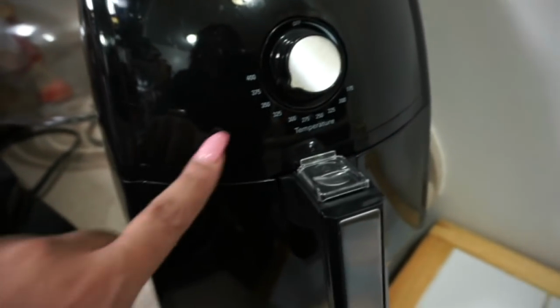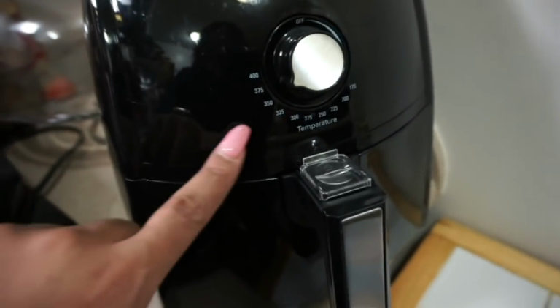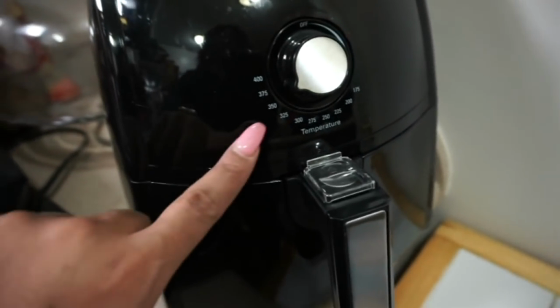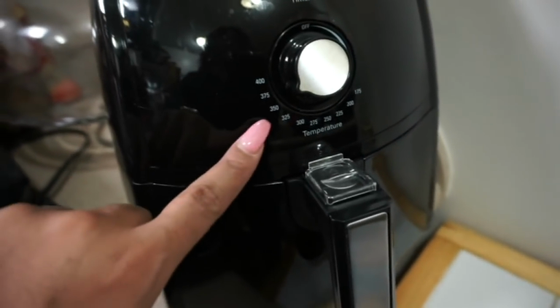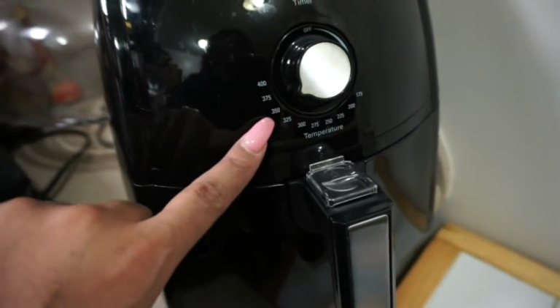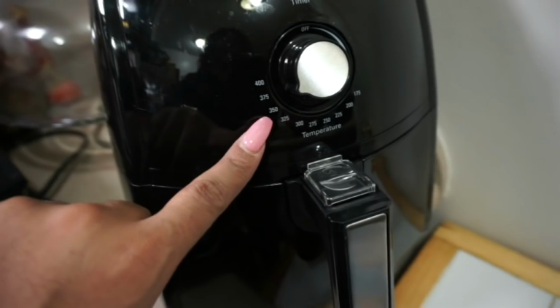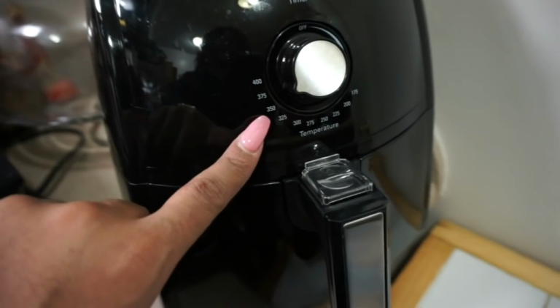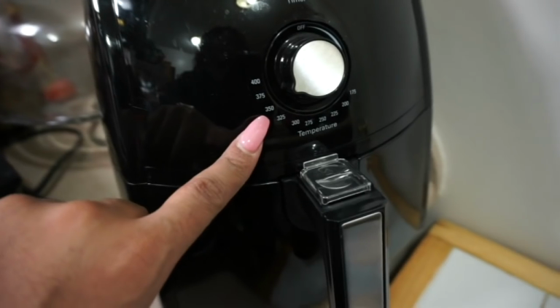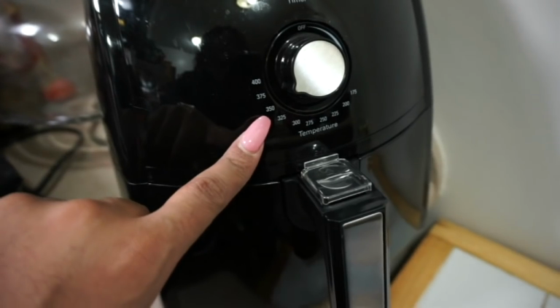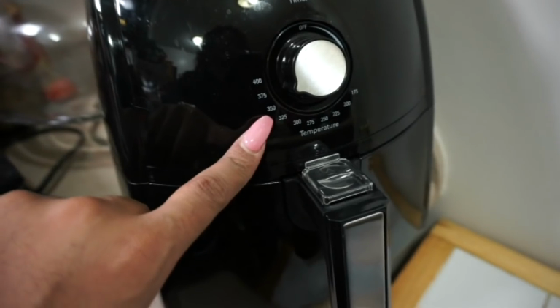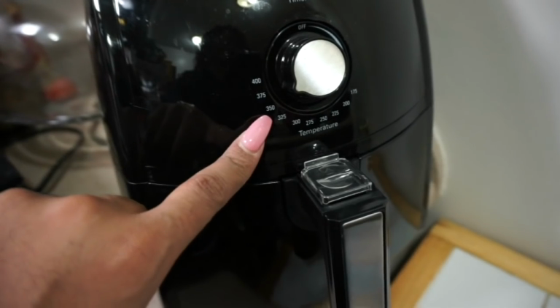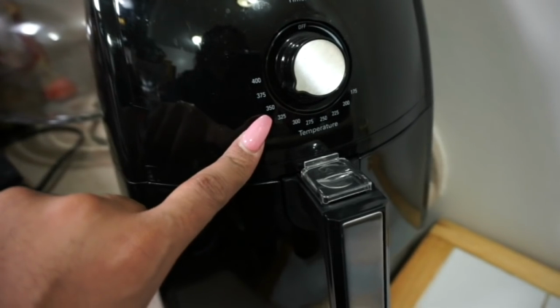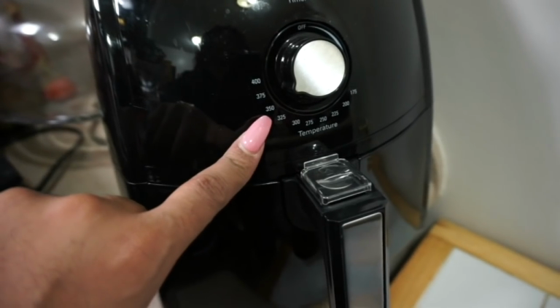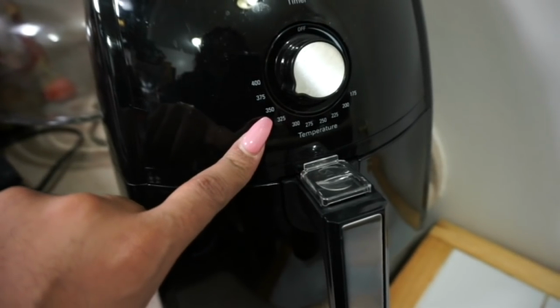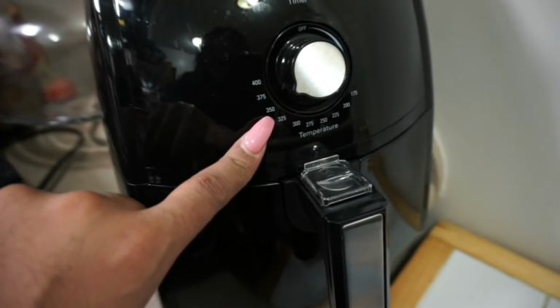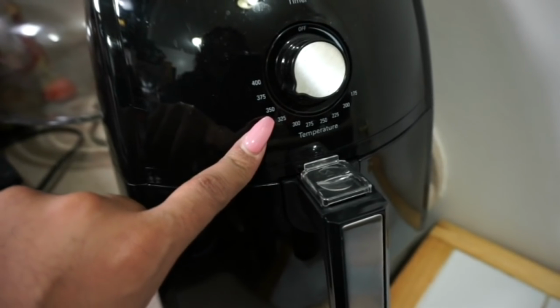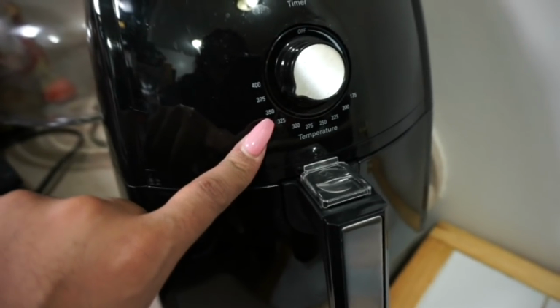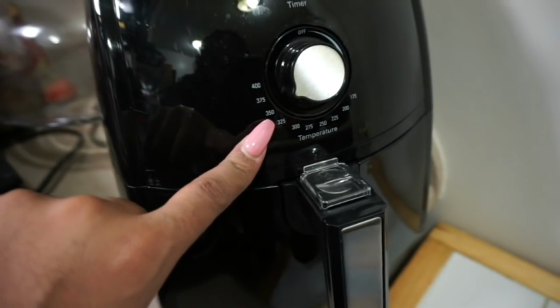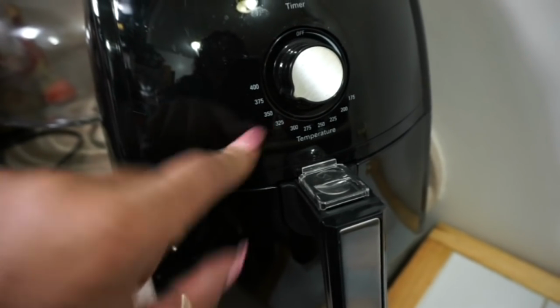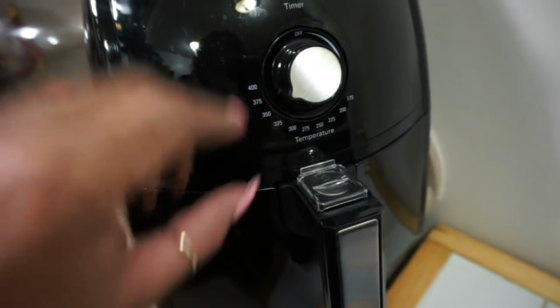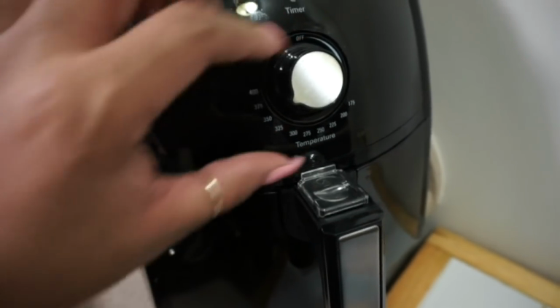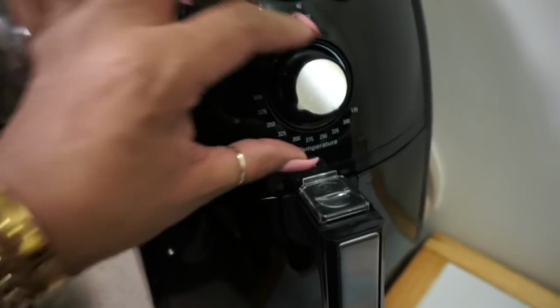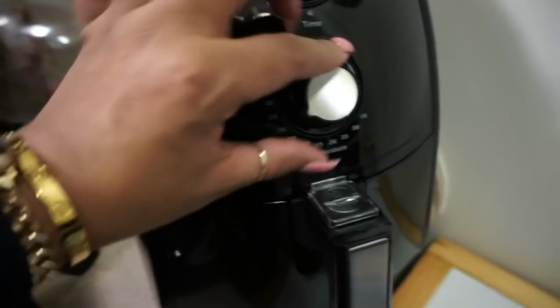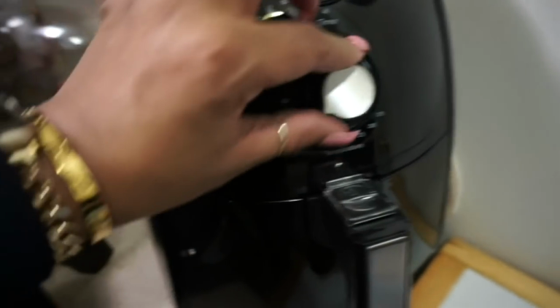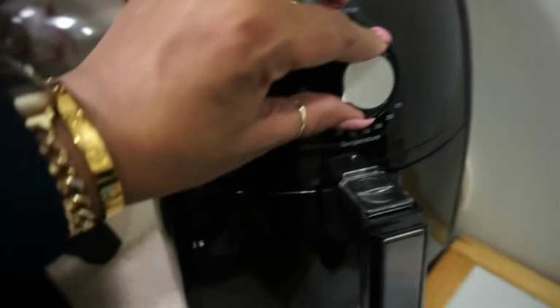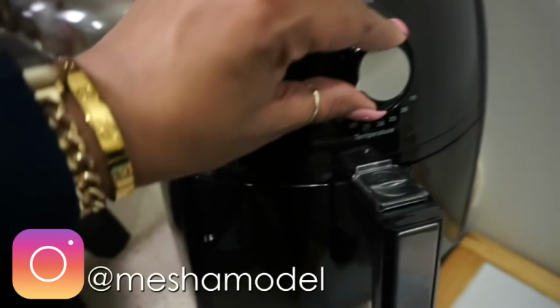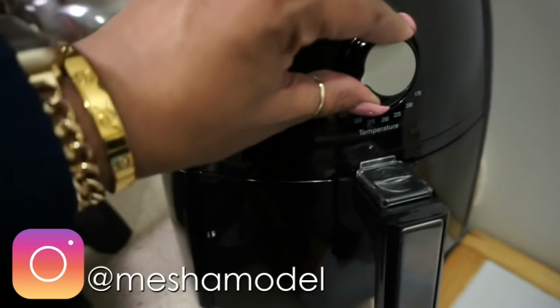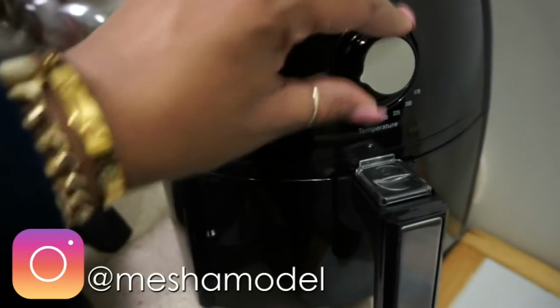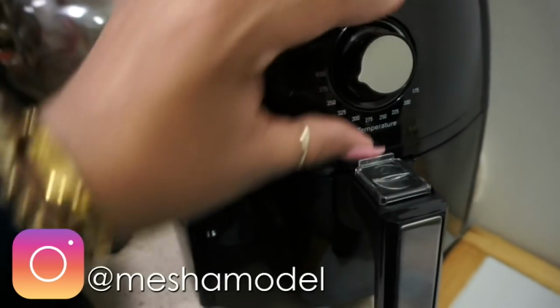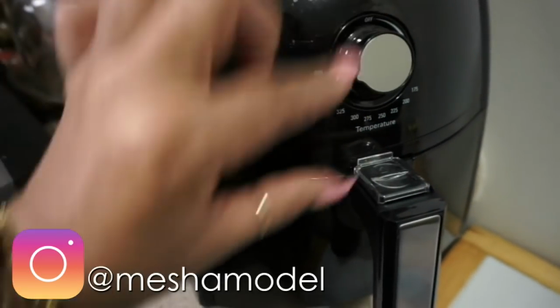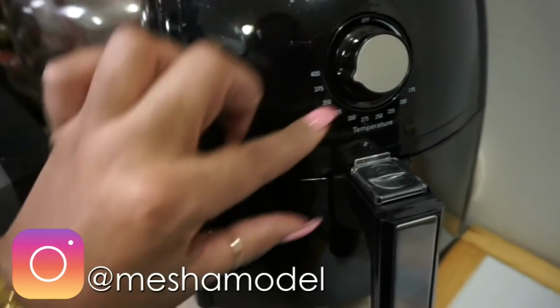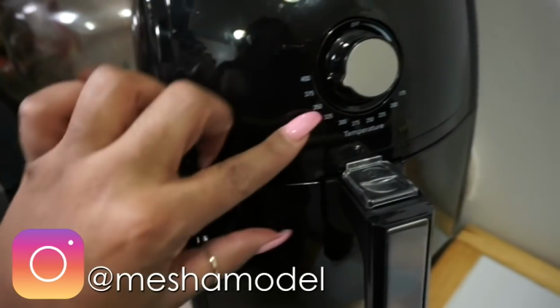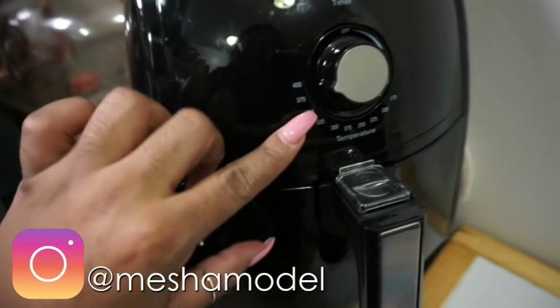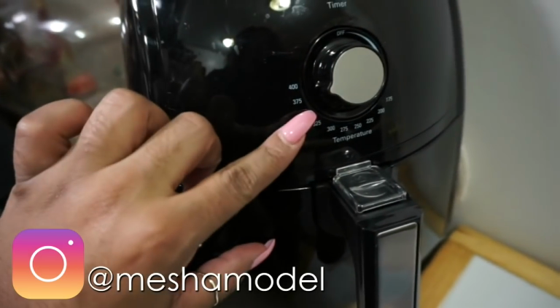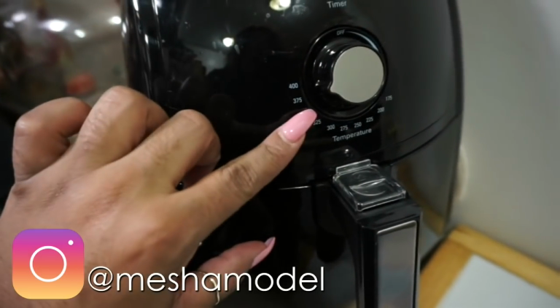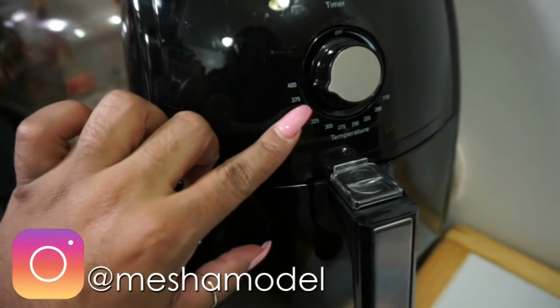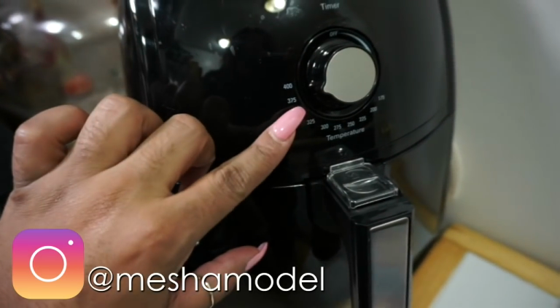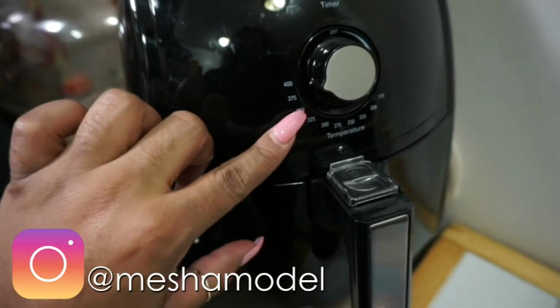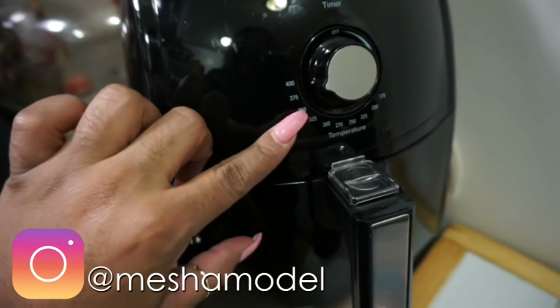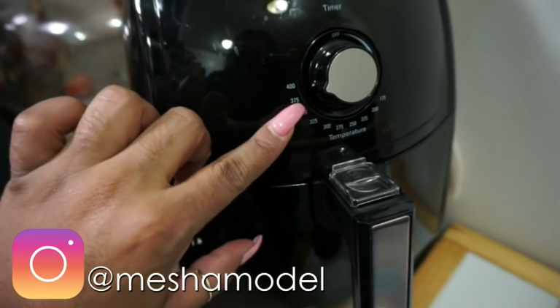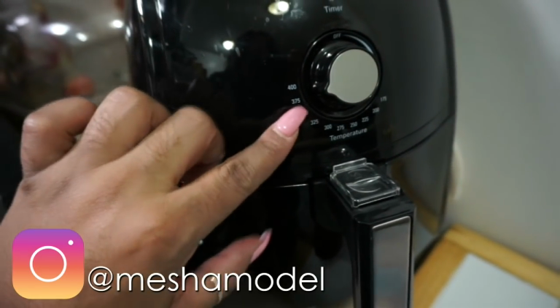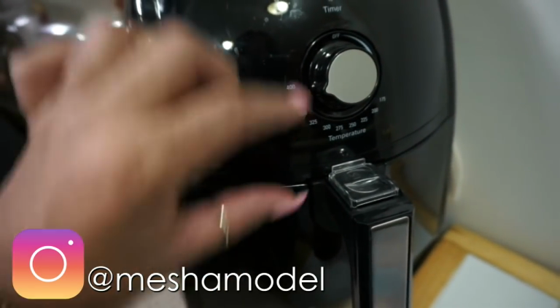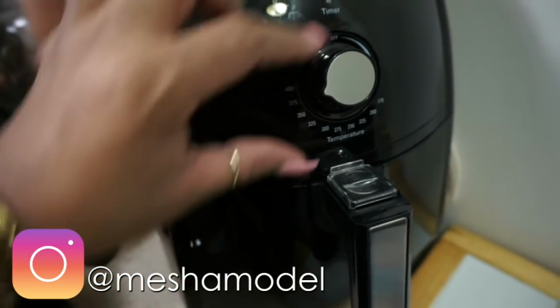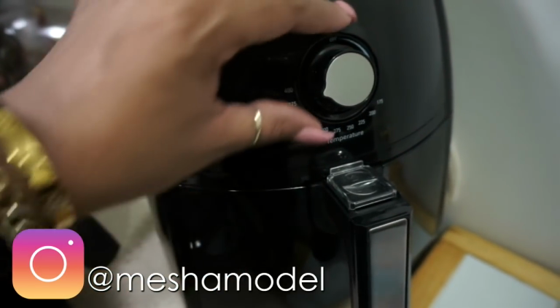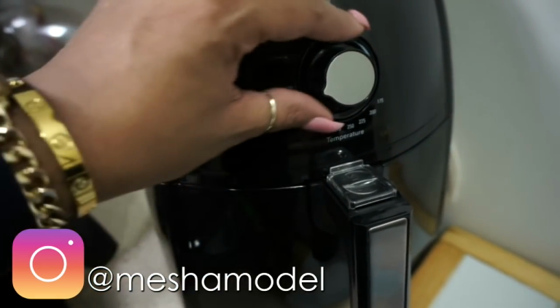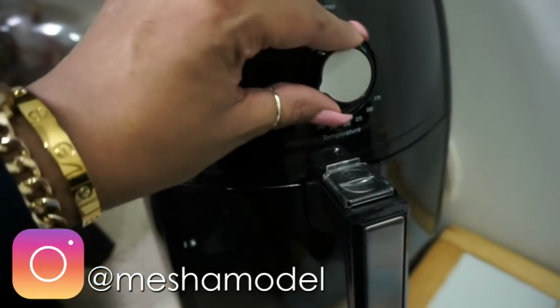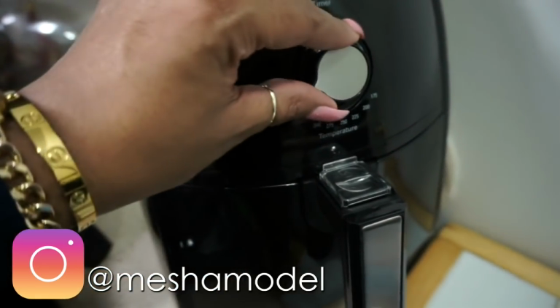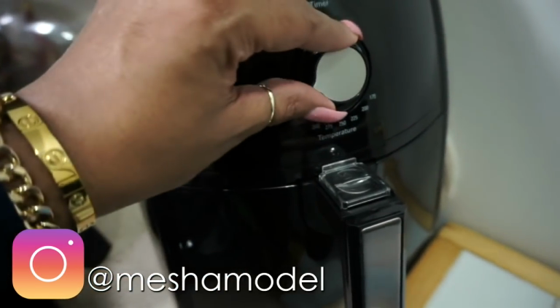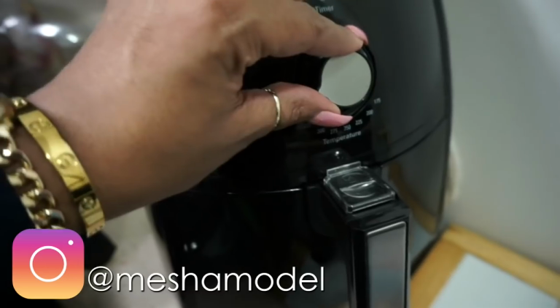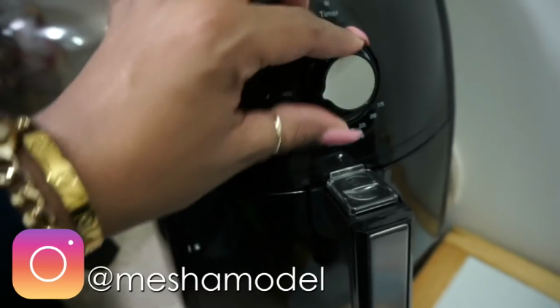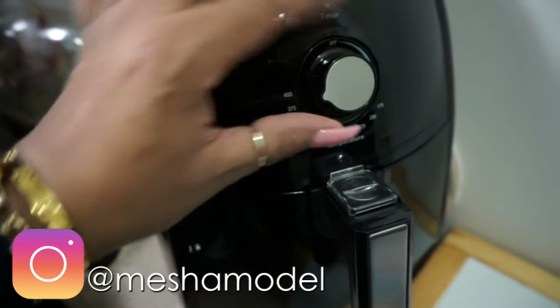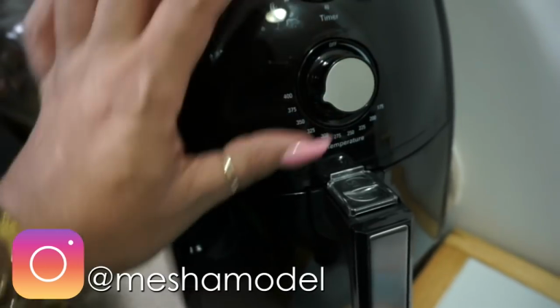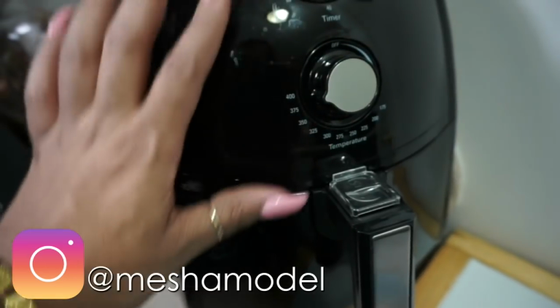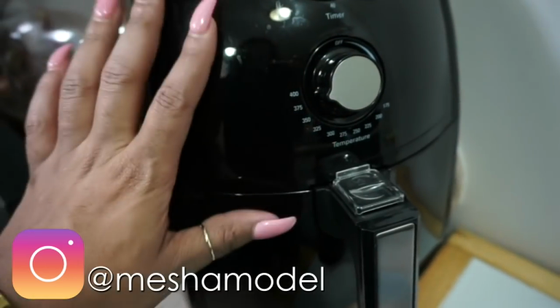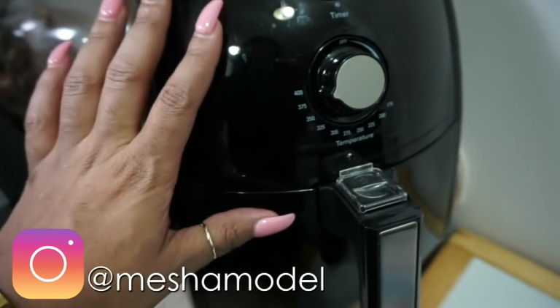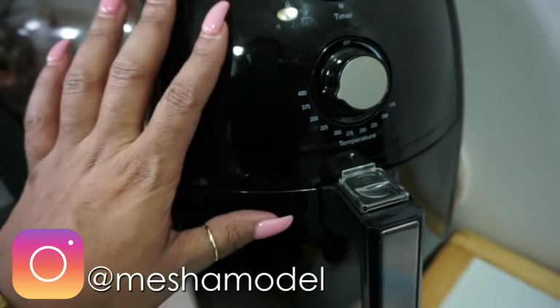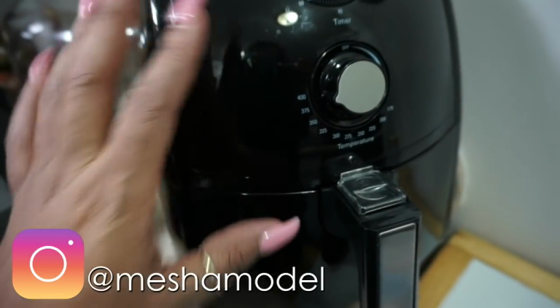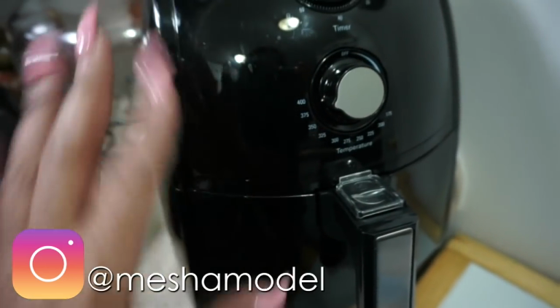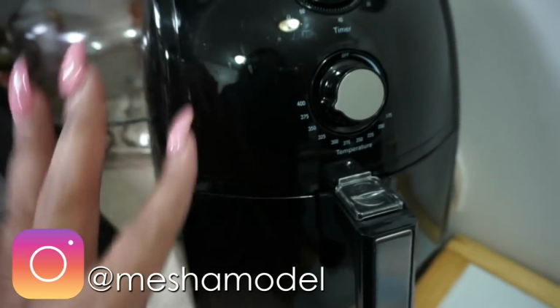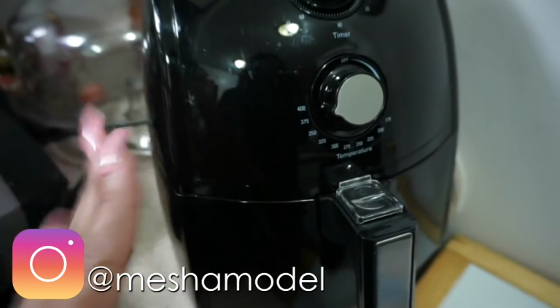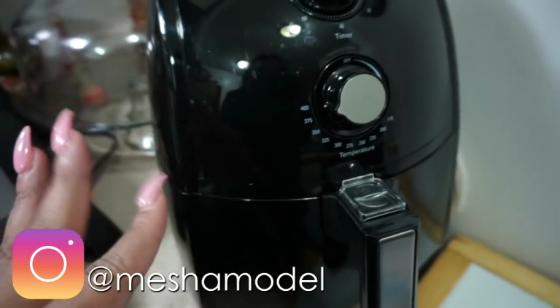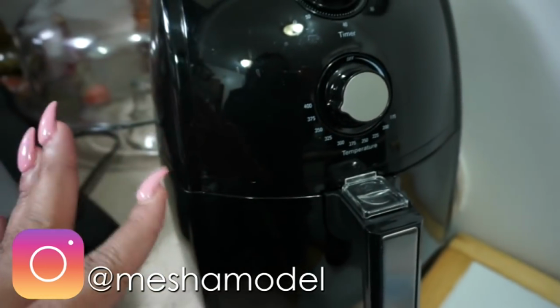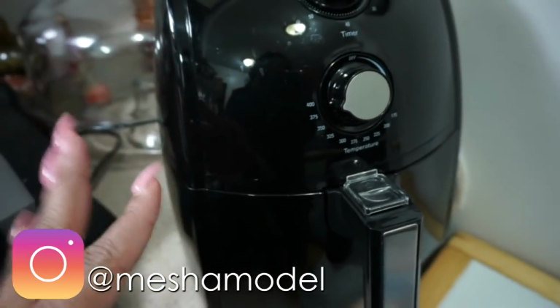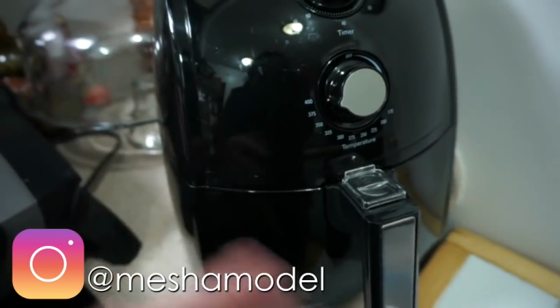I have it on about 350. I'm going to turn it up a little bit more — we're going to put it between 350 and 375. That's a good place.